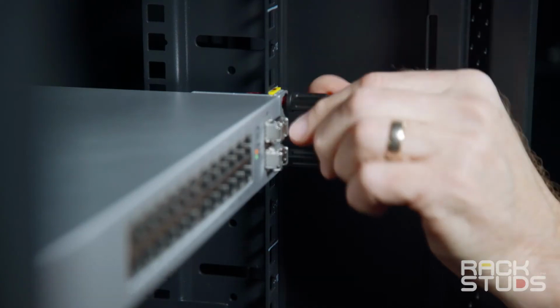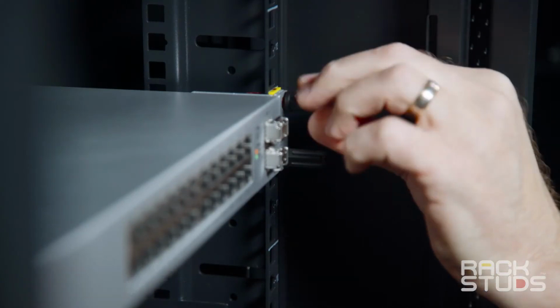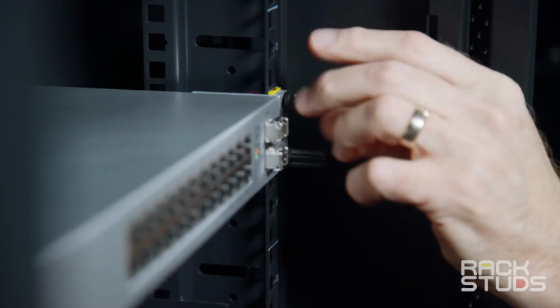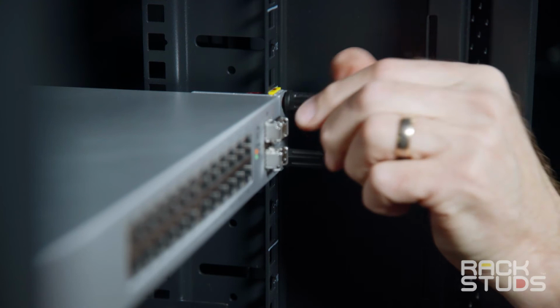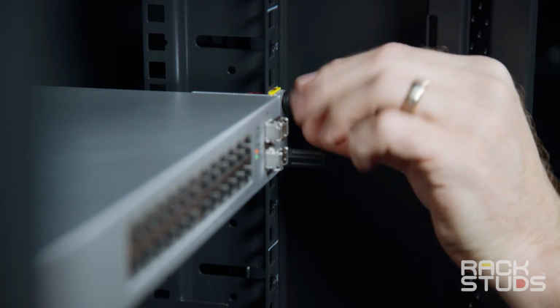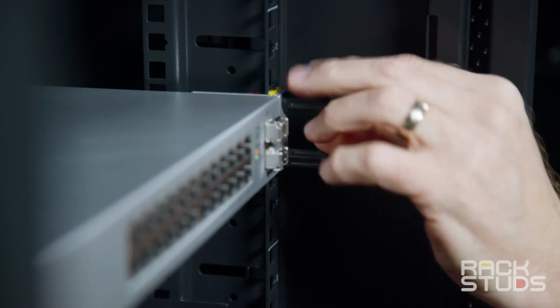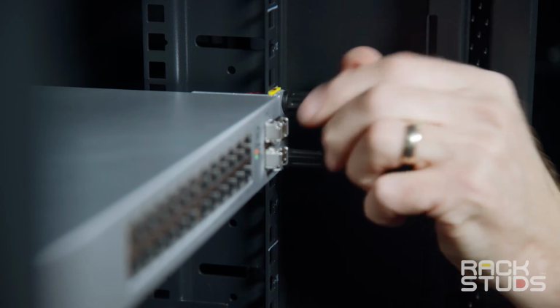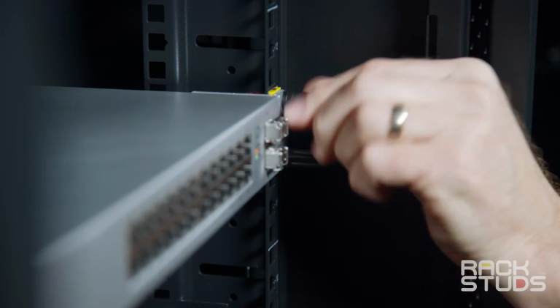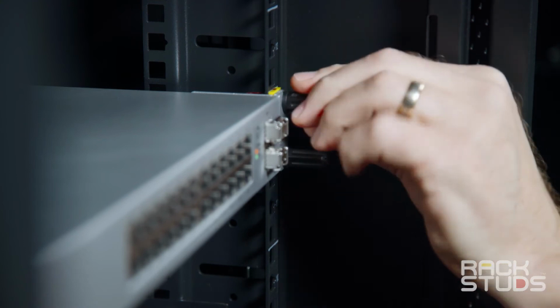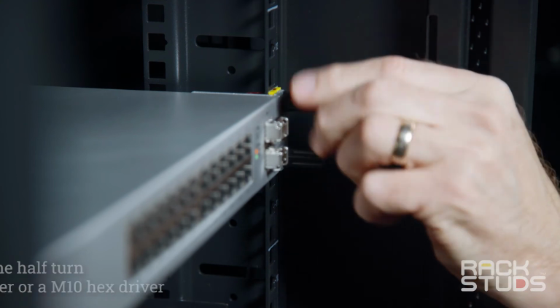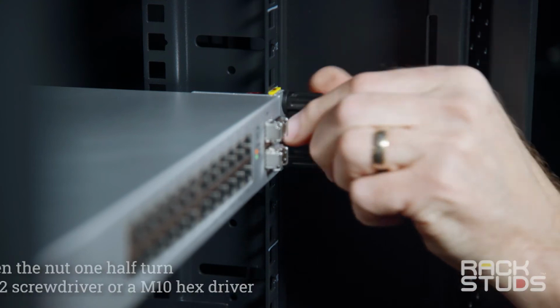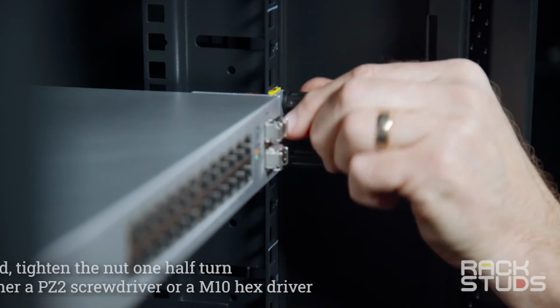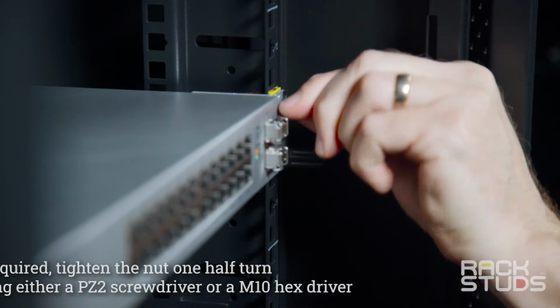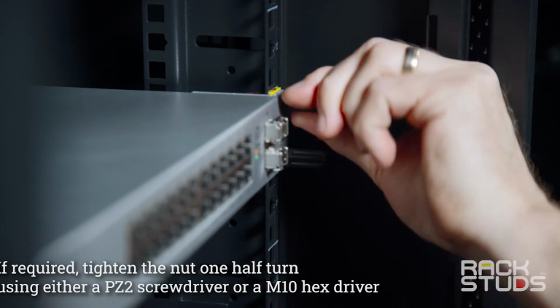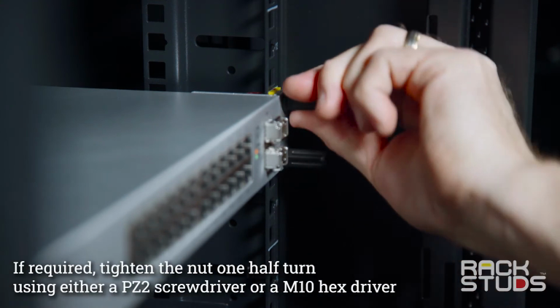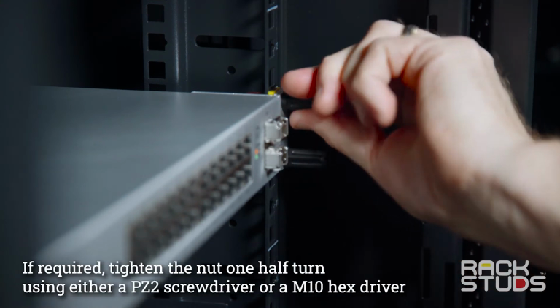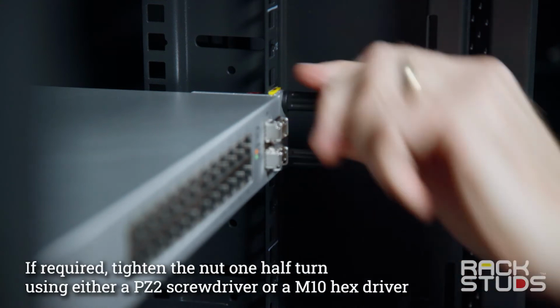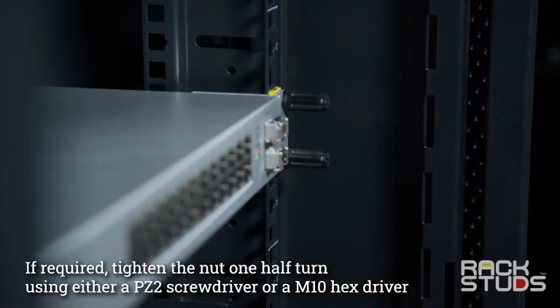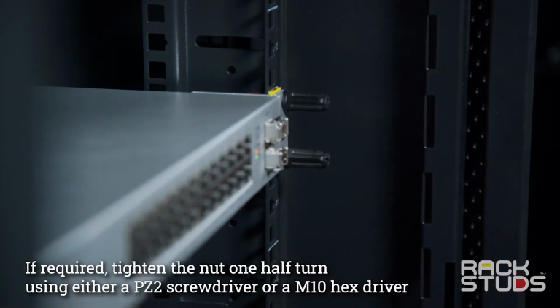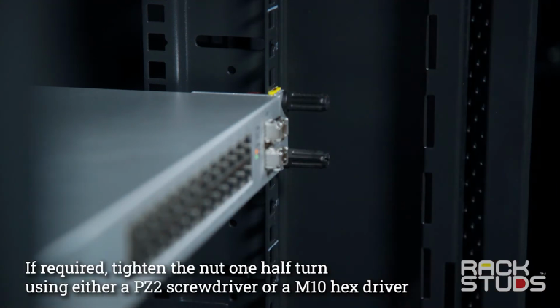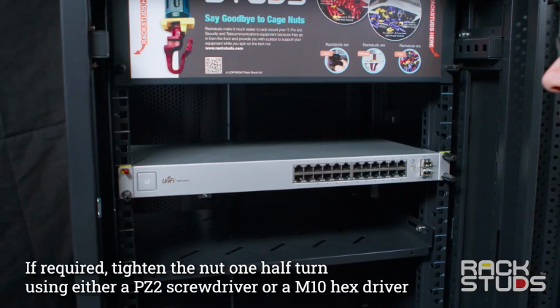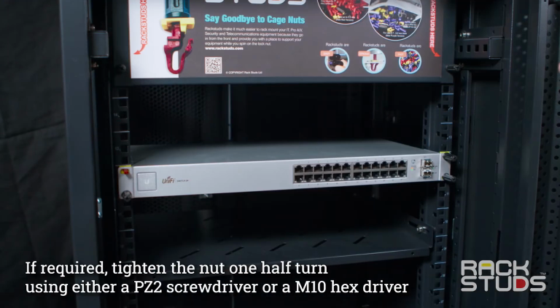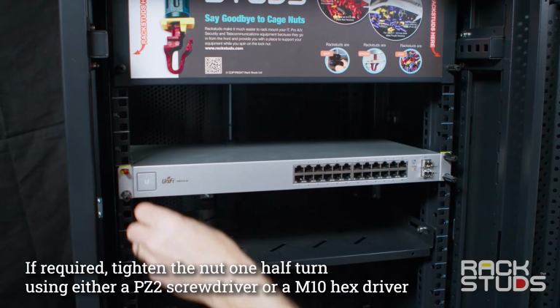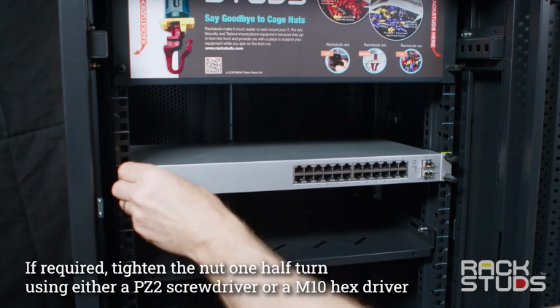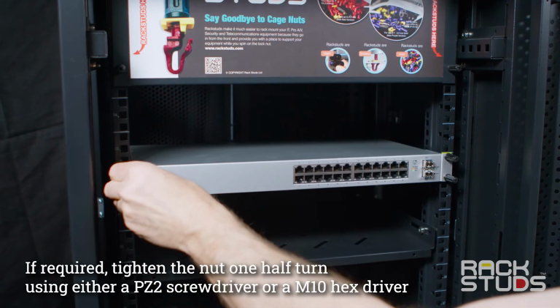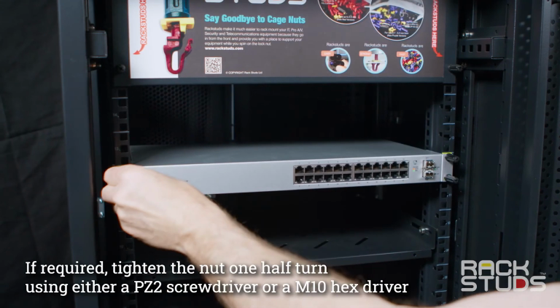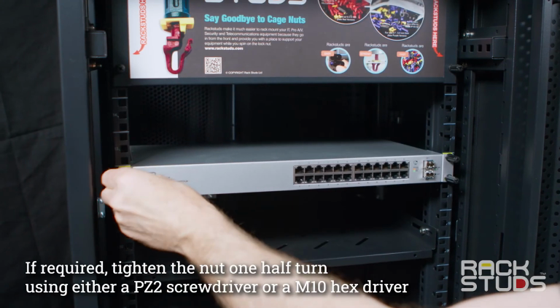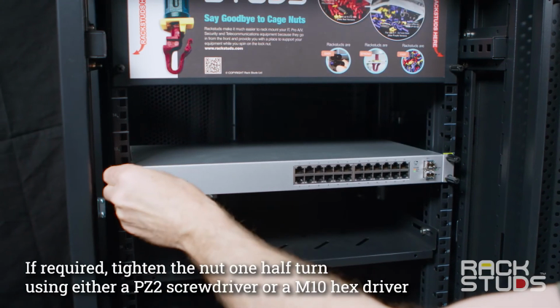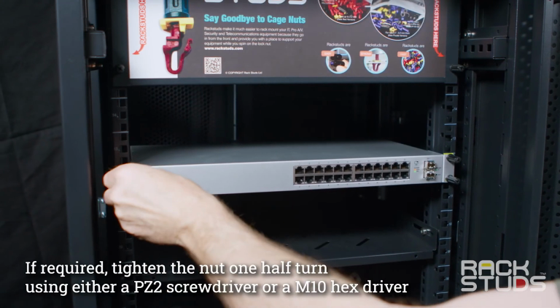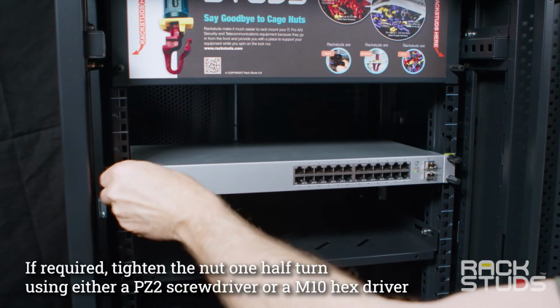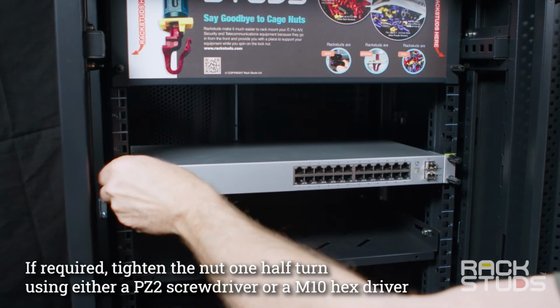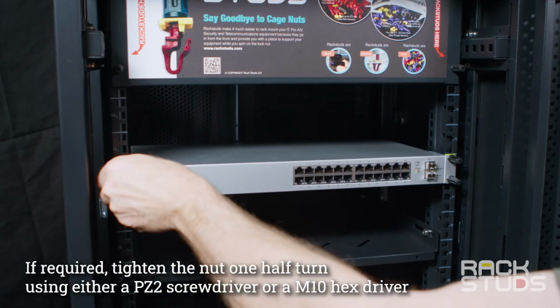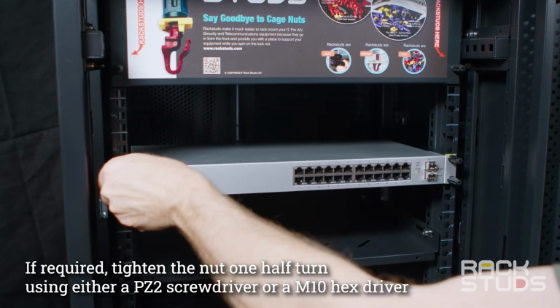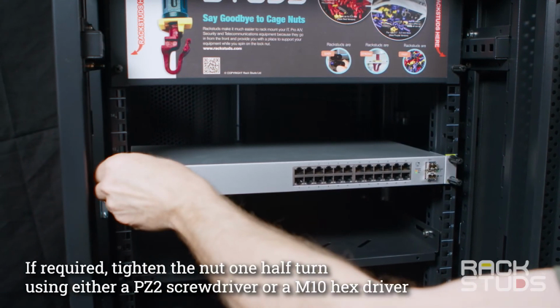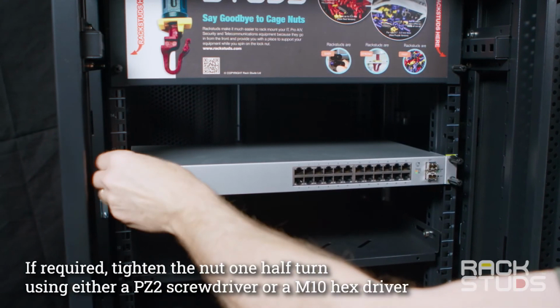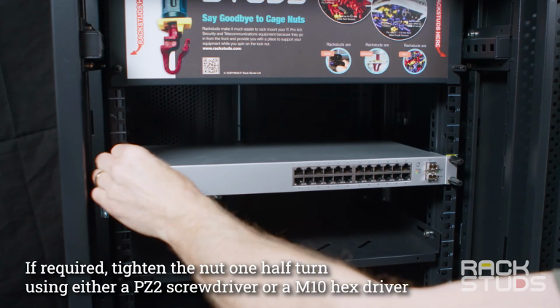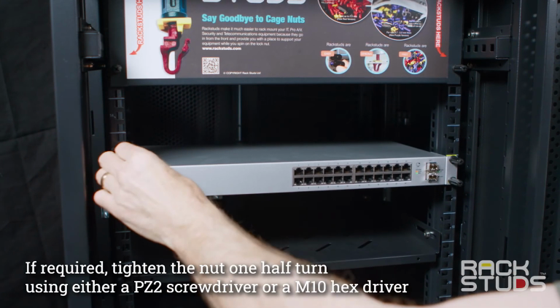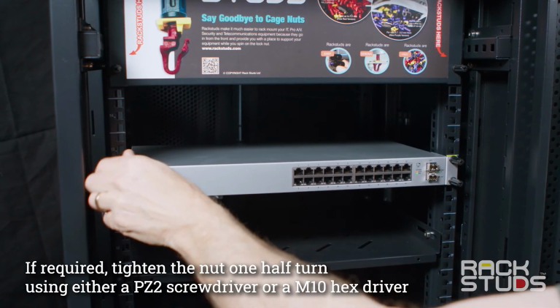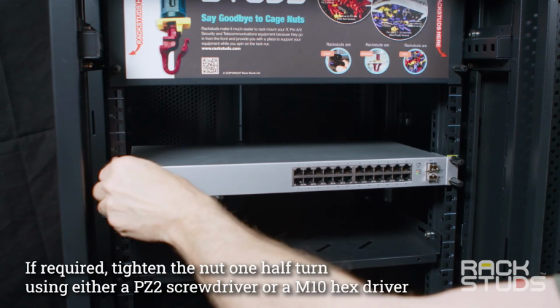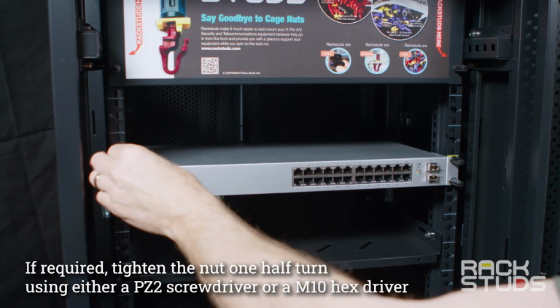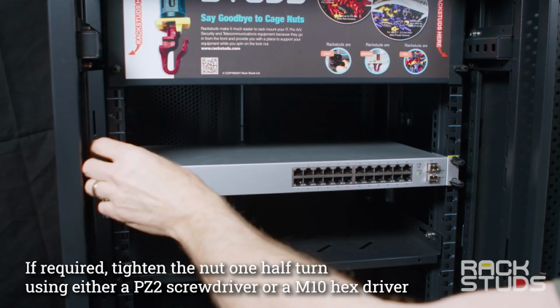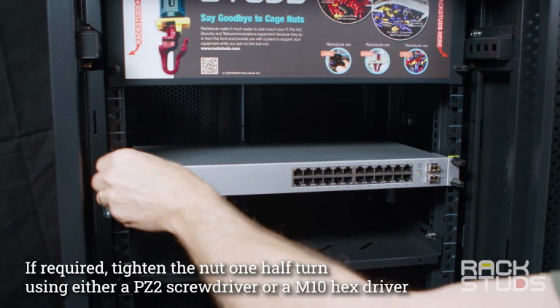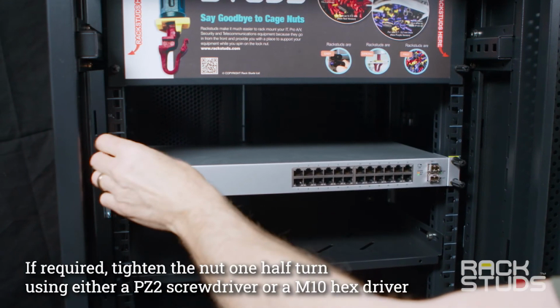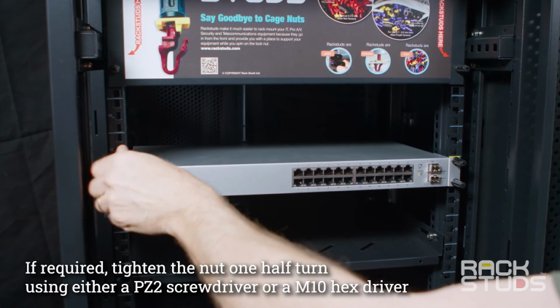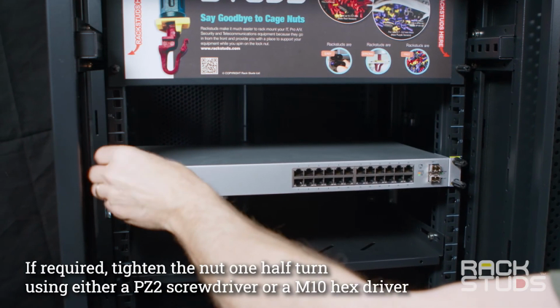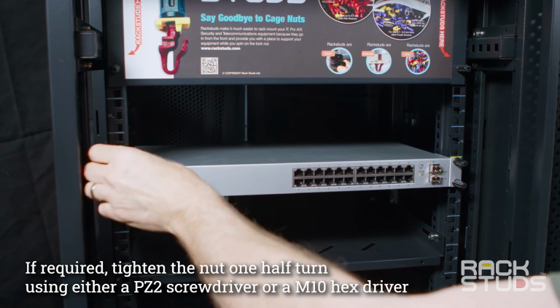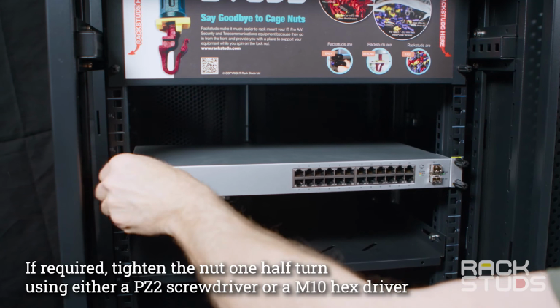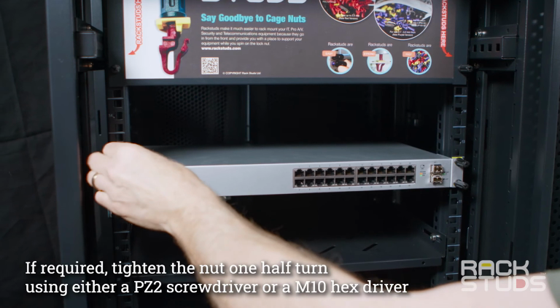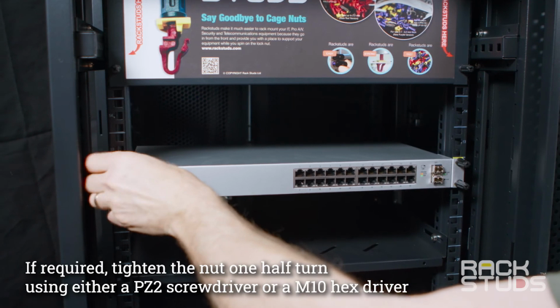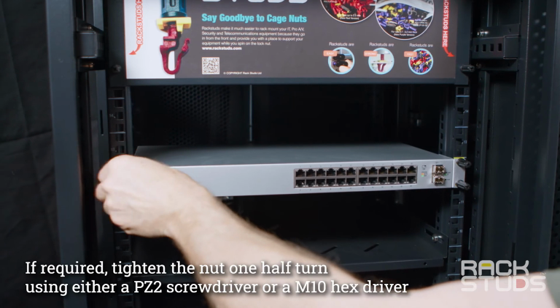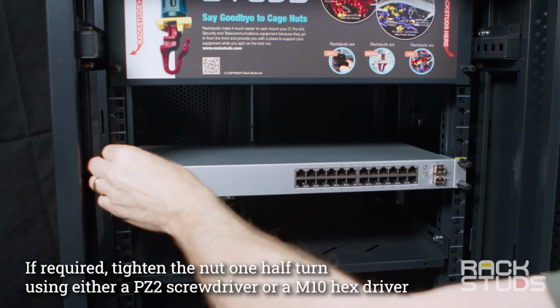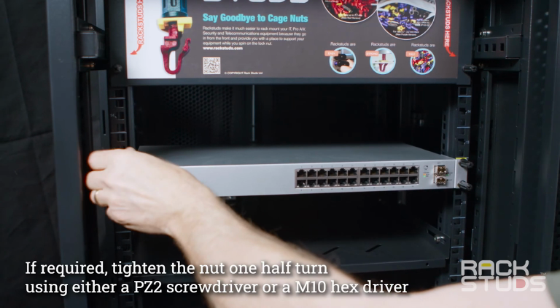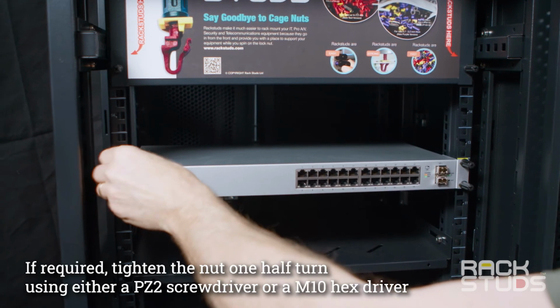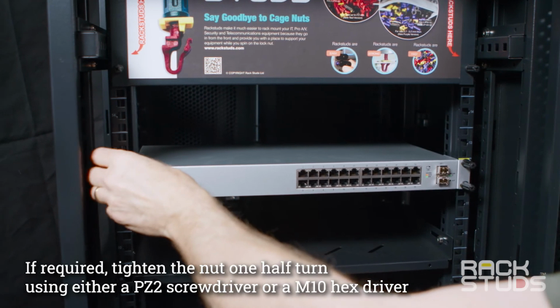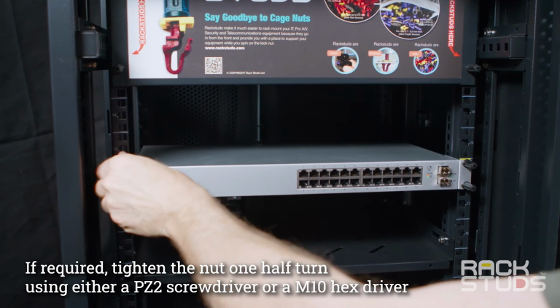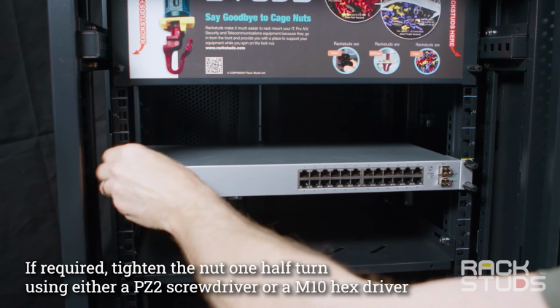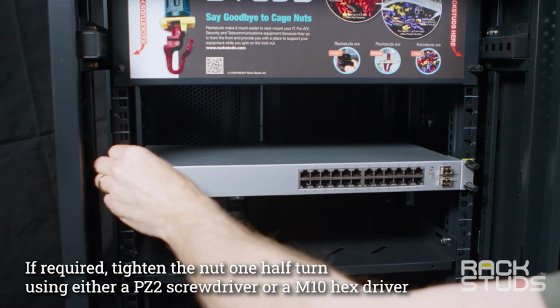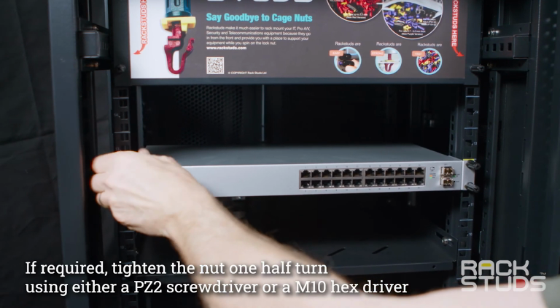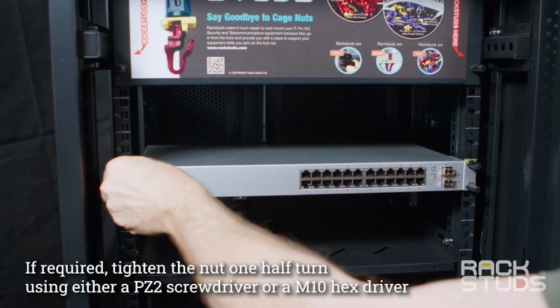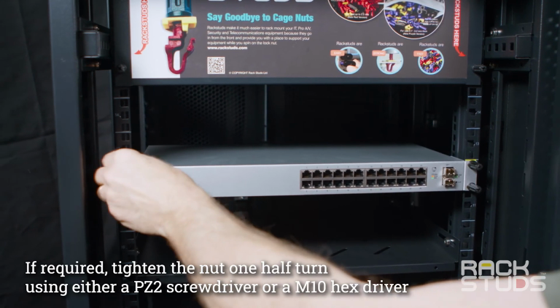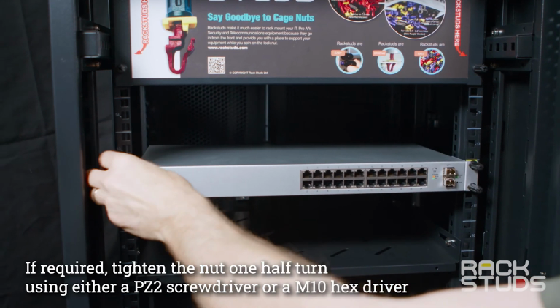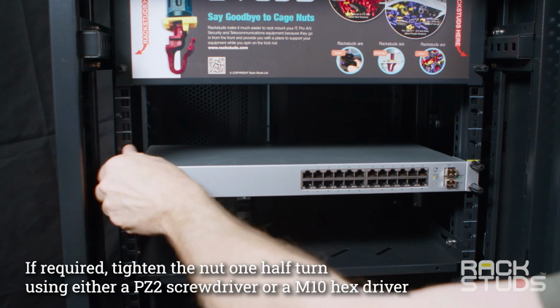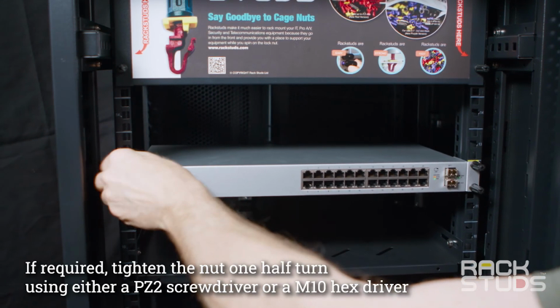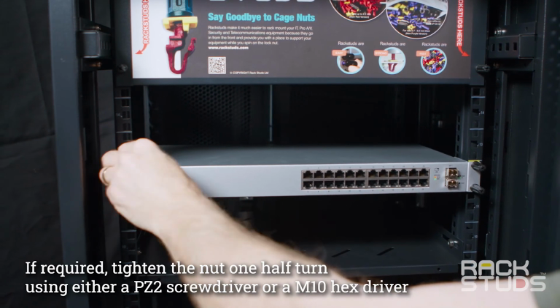If need be, tighten the nuts further one half turn using either a PZ2 screwdriver or a M10 nut driver.